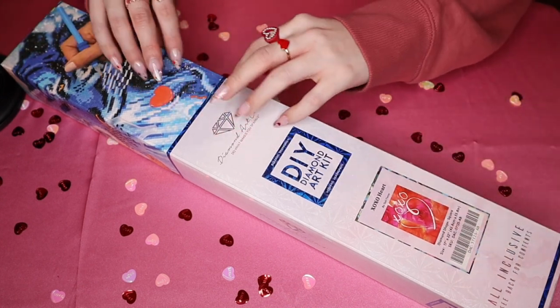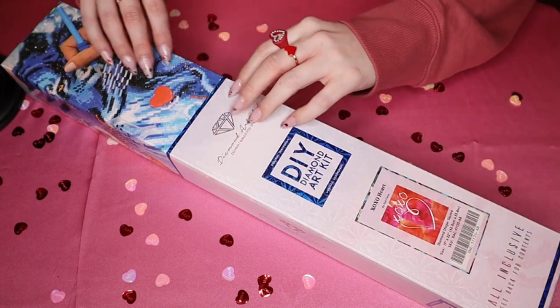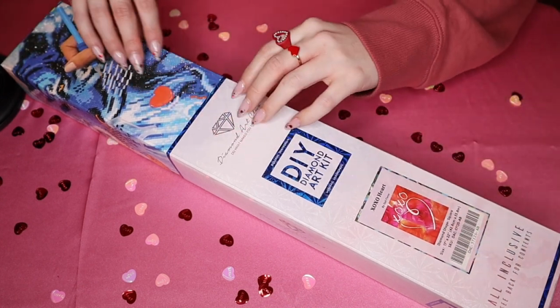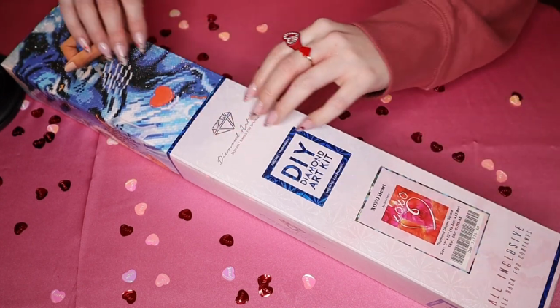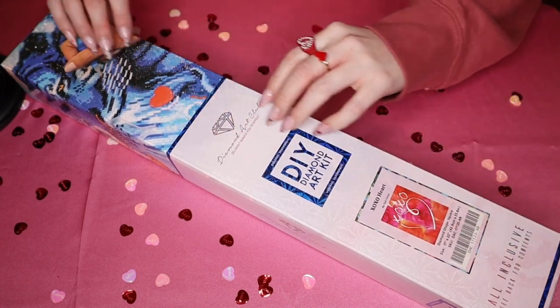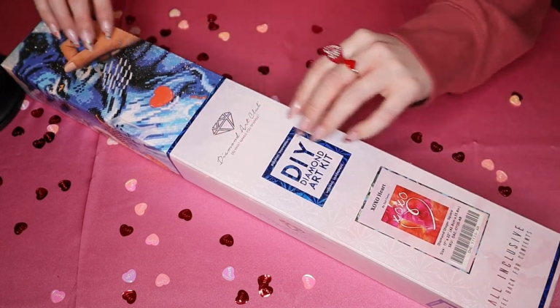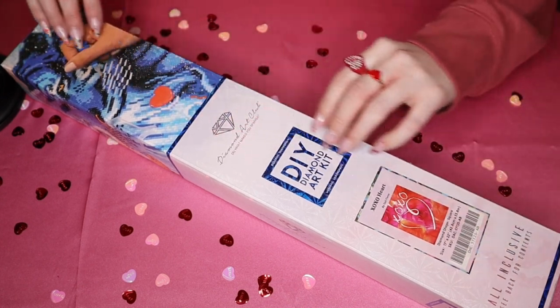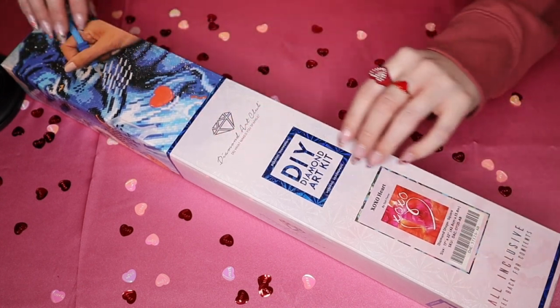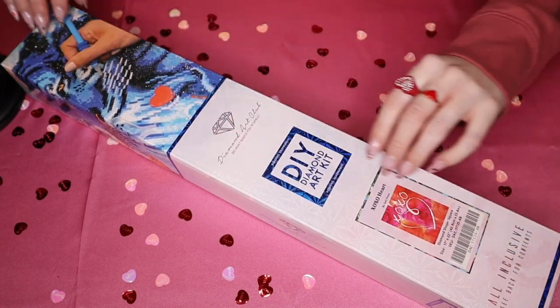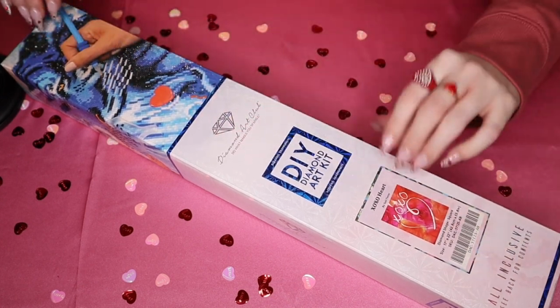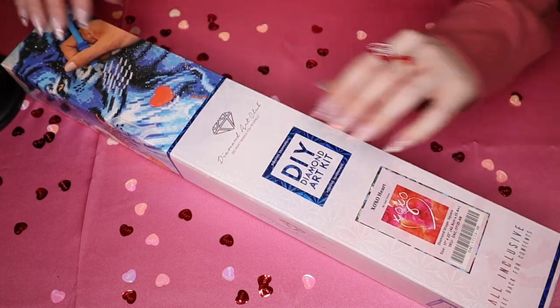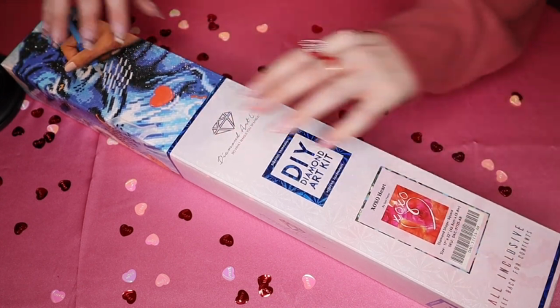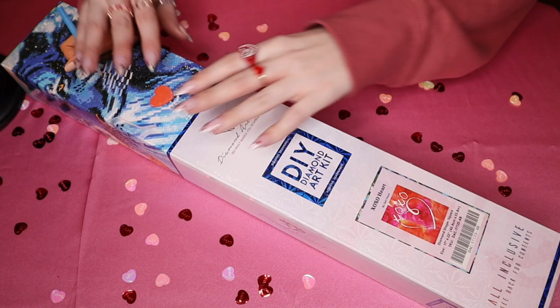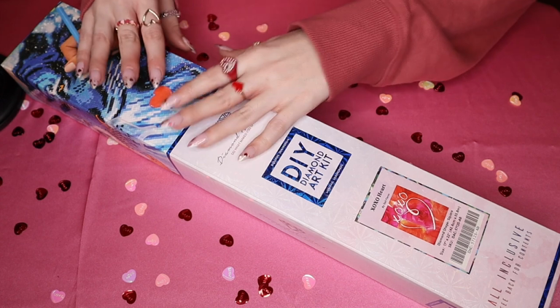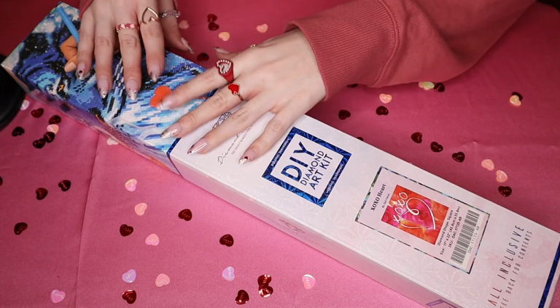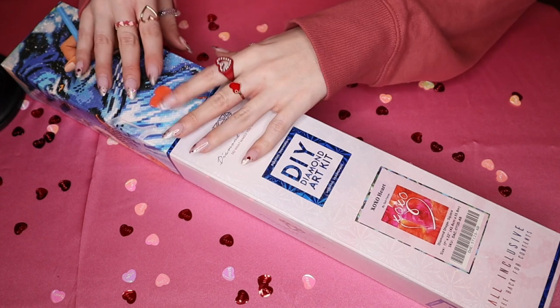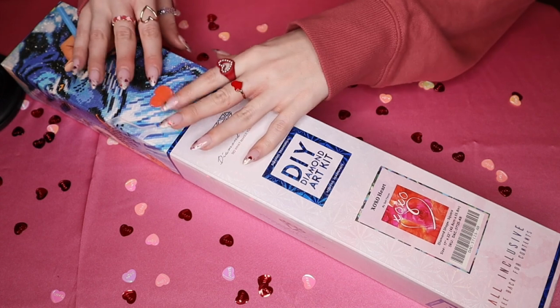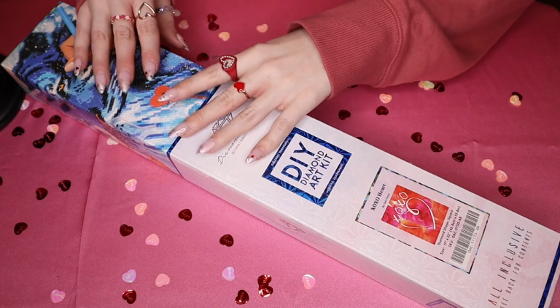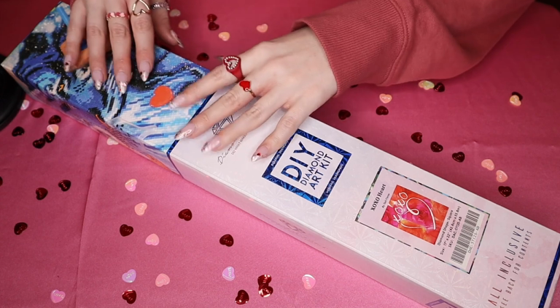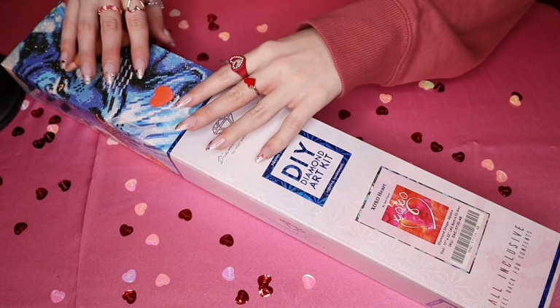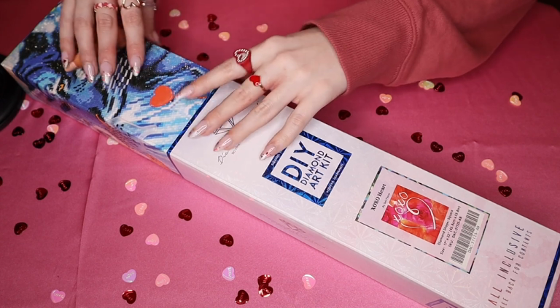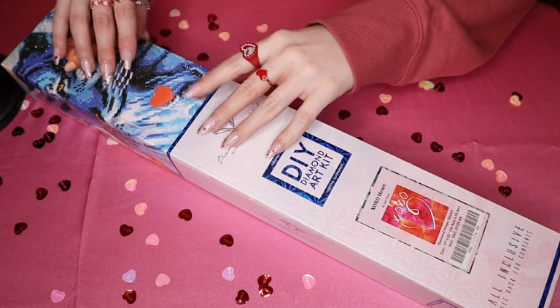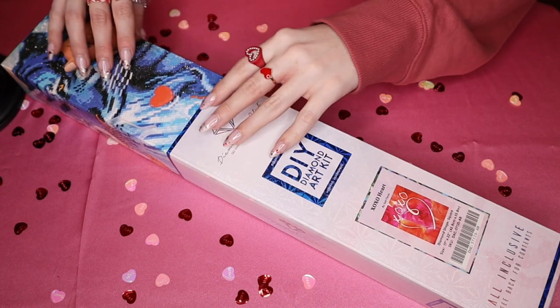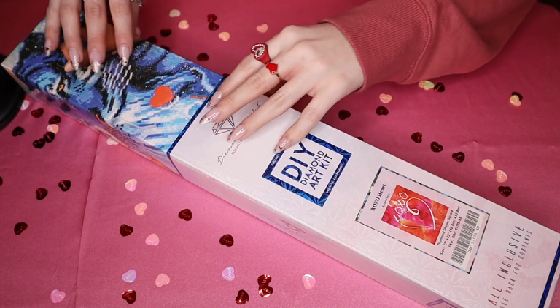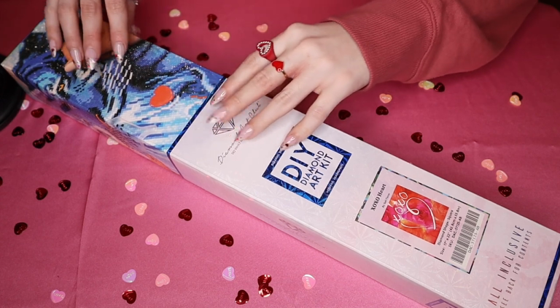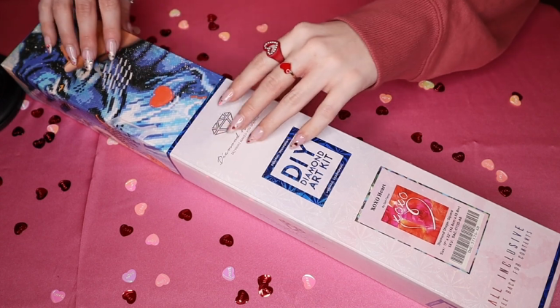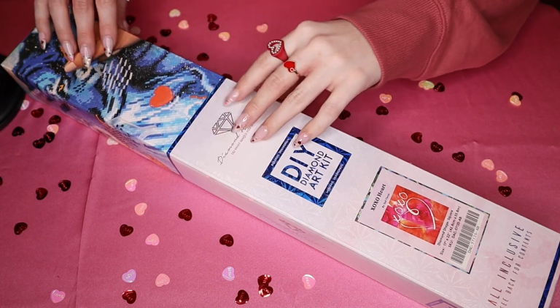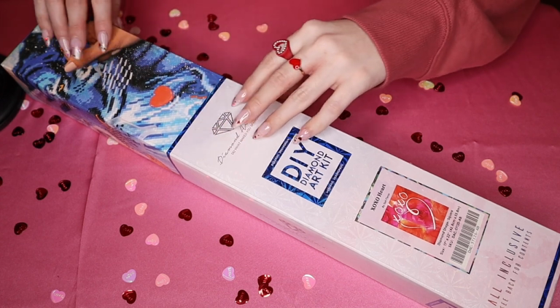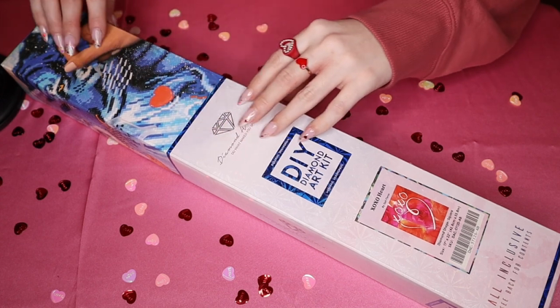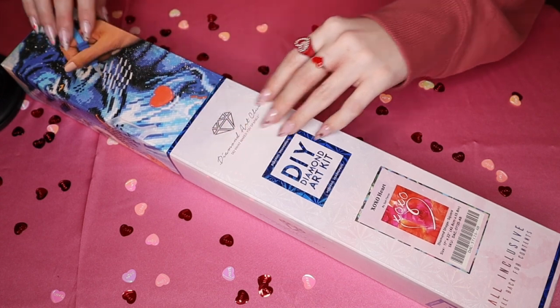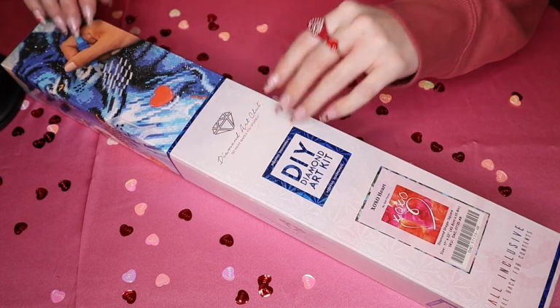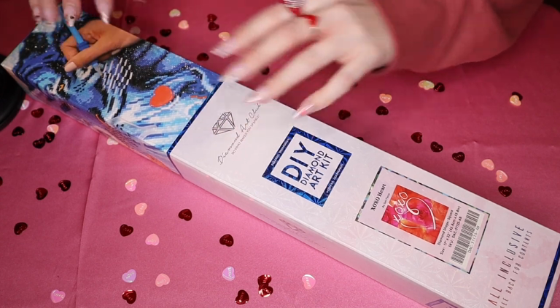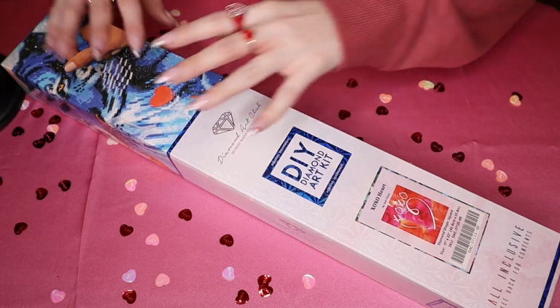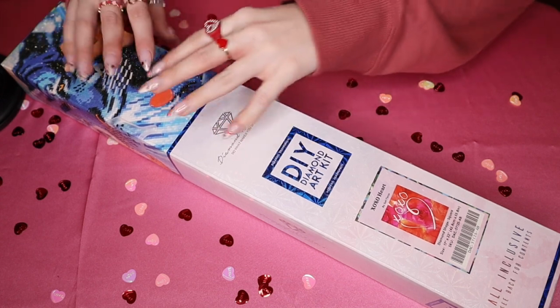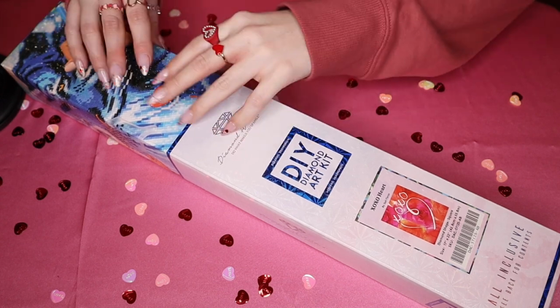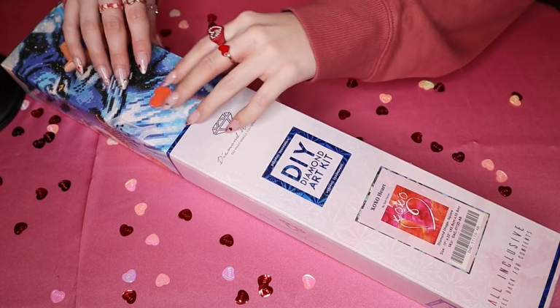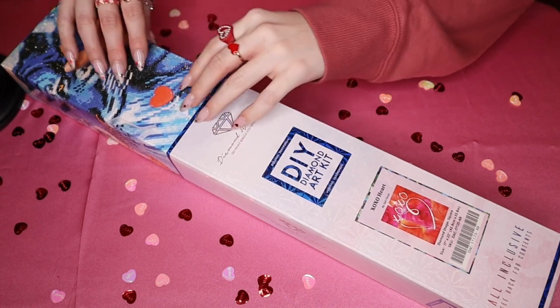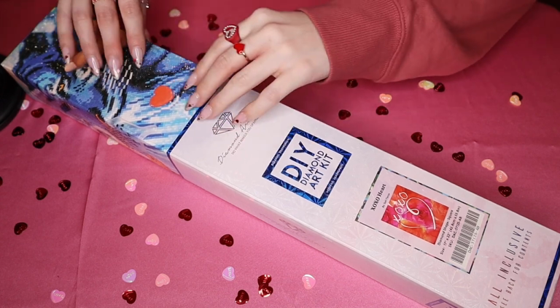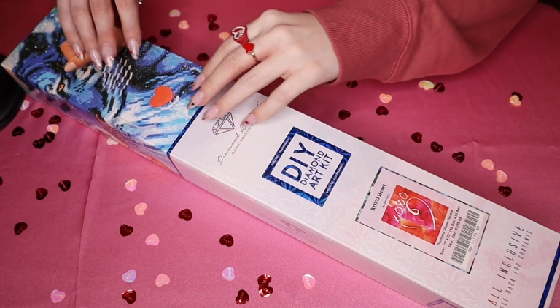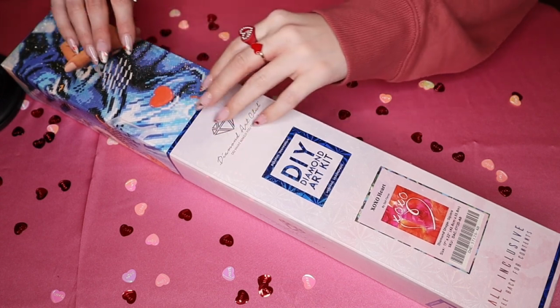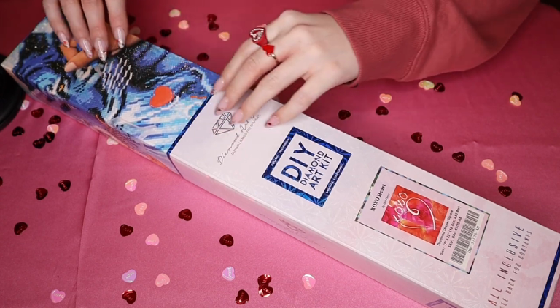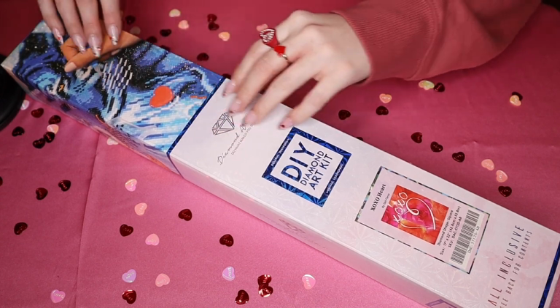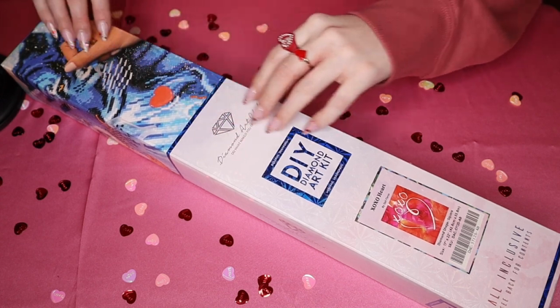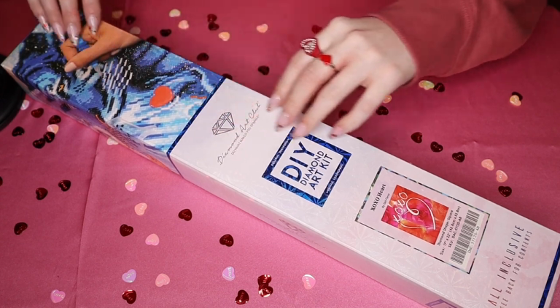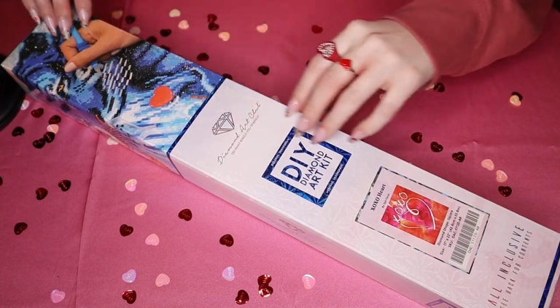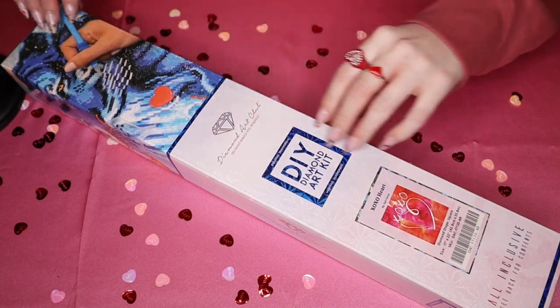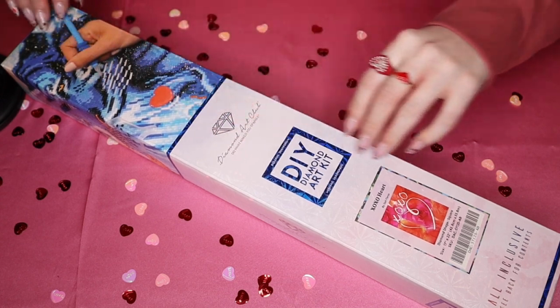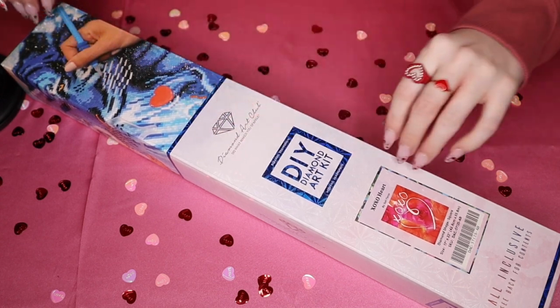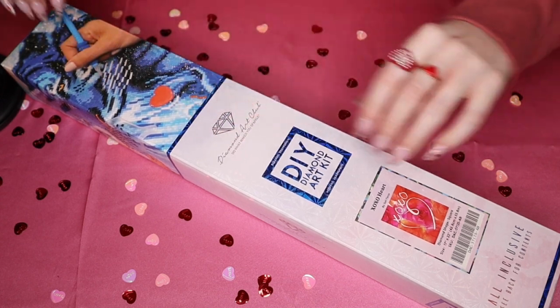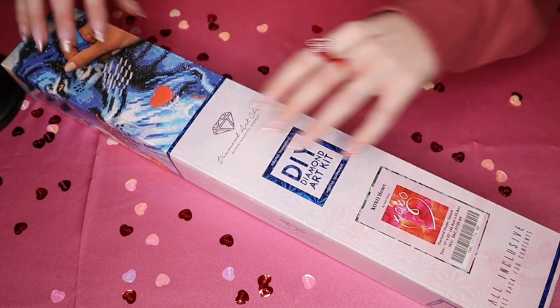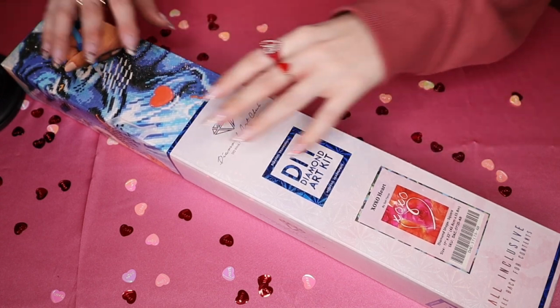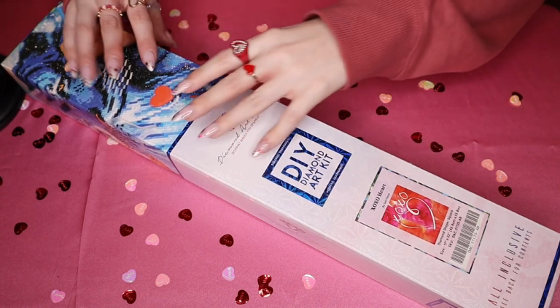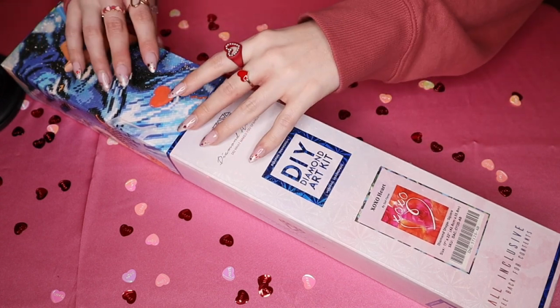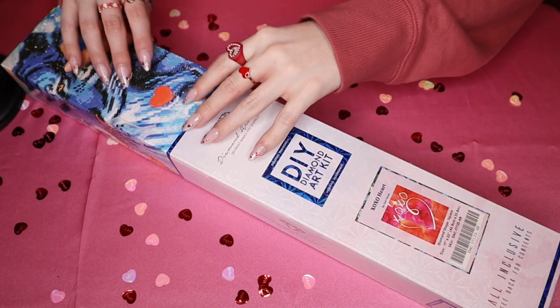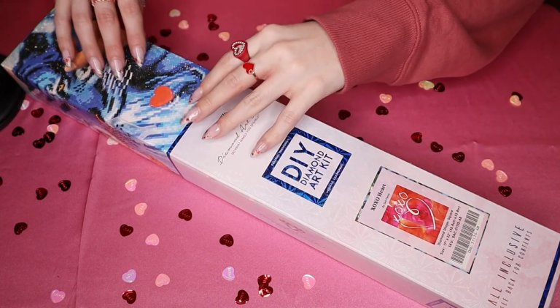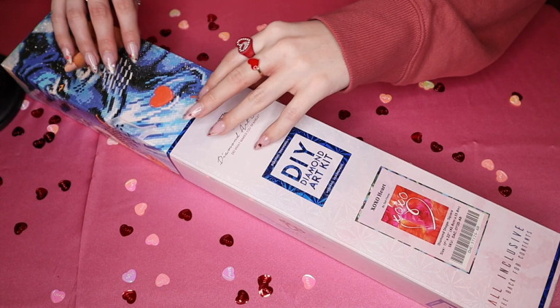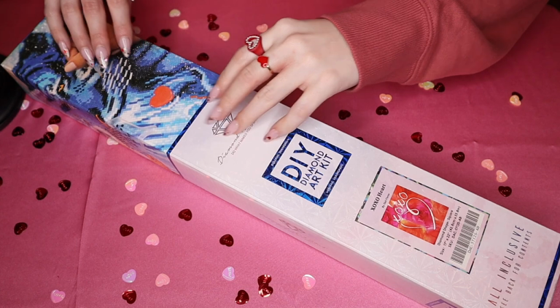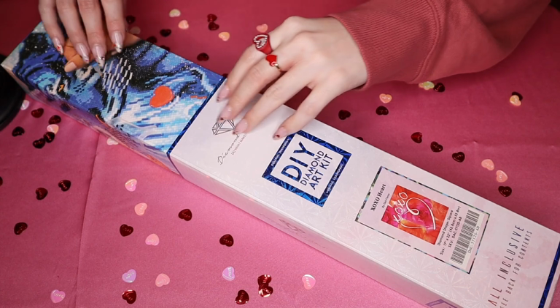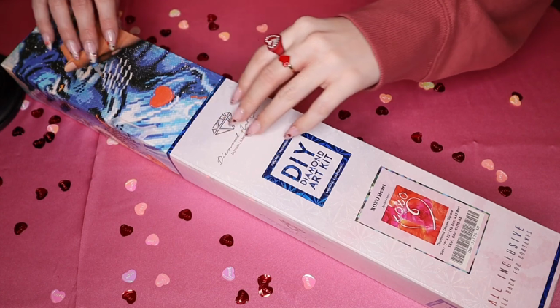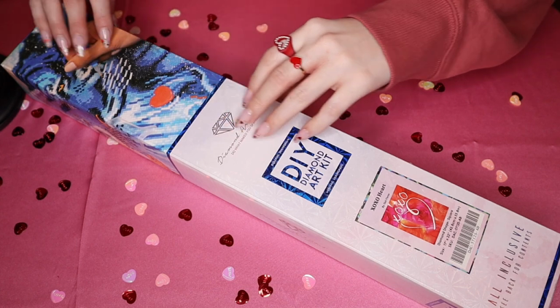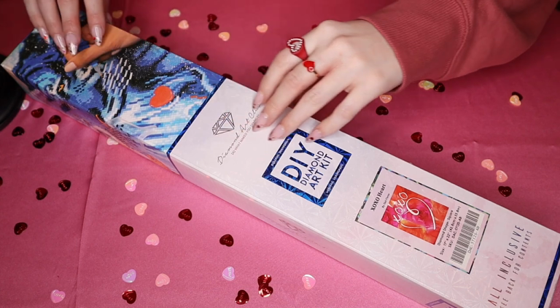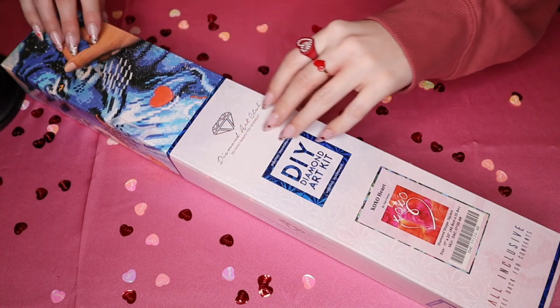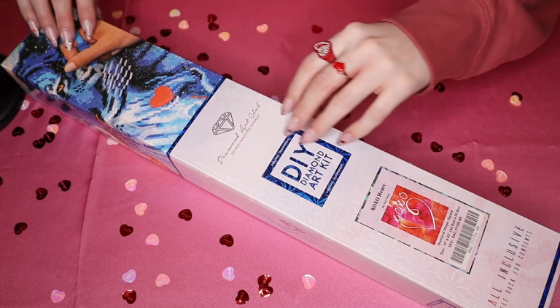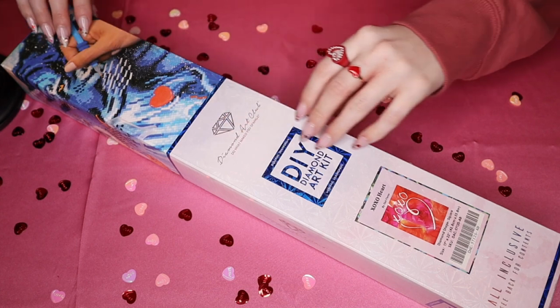But before we dive into the unboxing, I'm going to go ahead and make some cardboard sounds, and then we will go ahead and jump in.